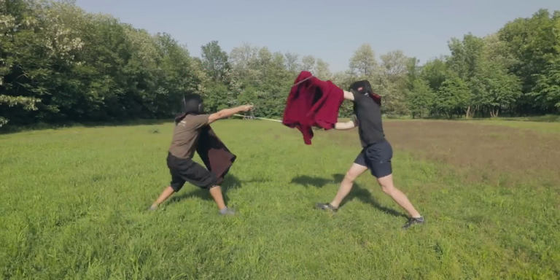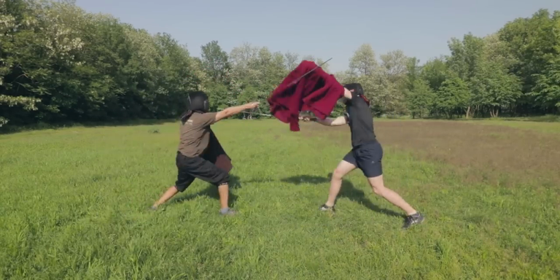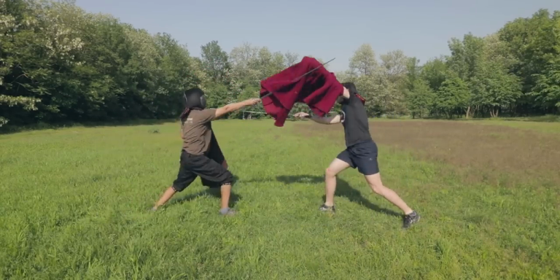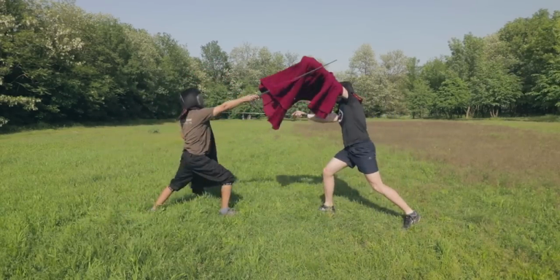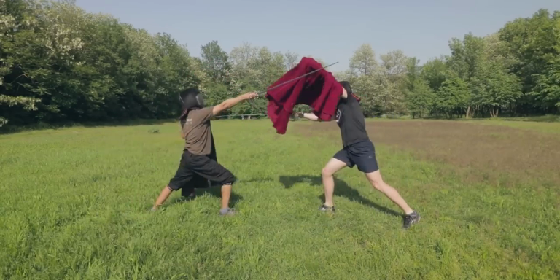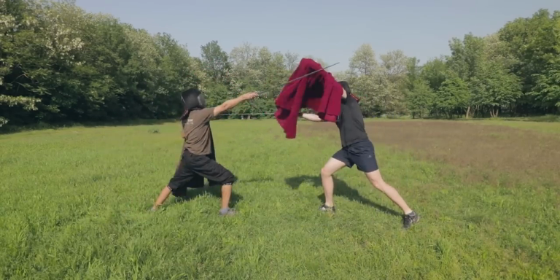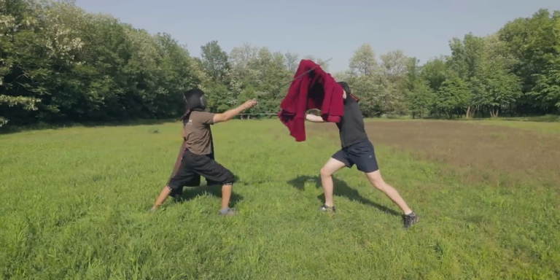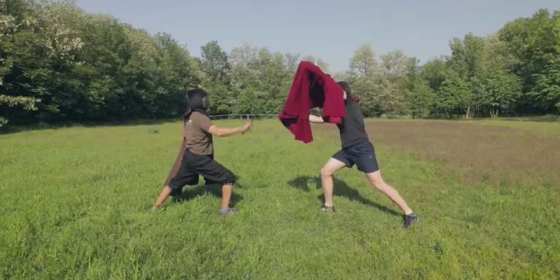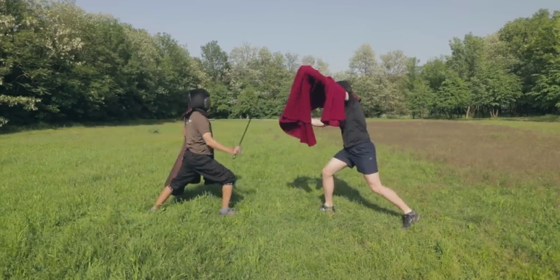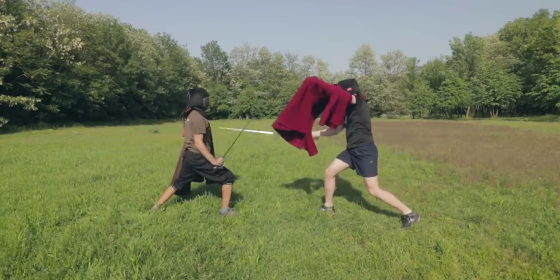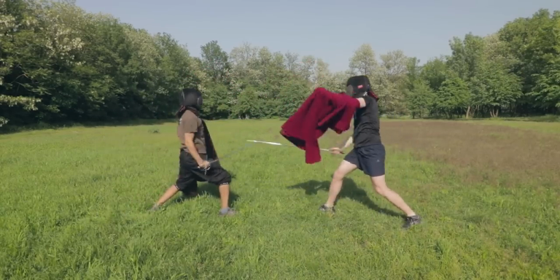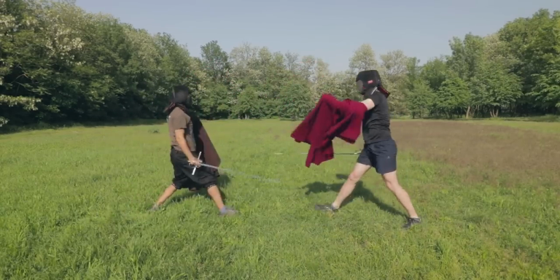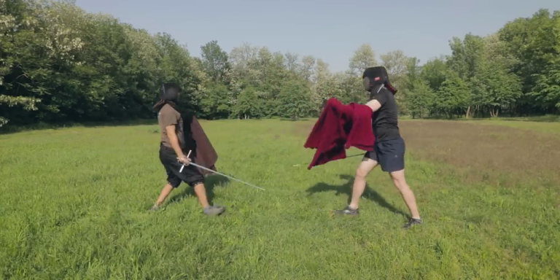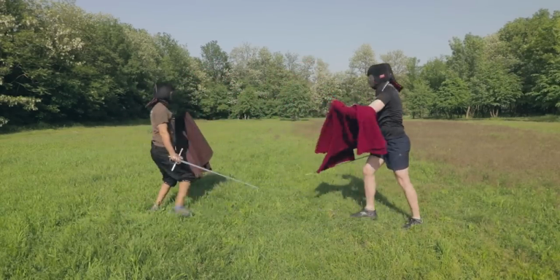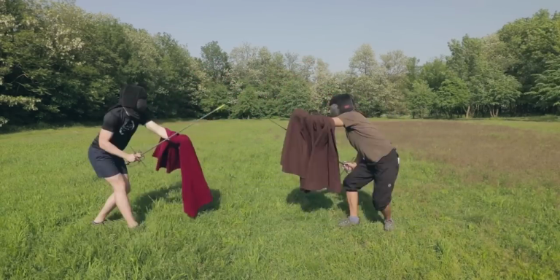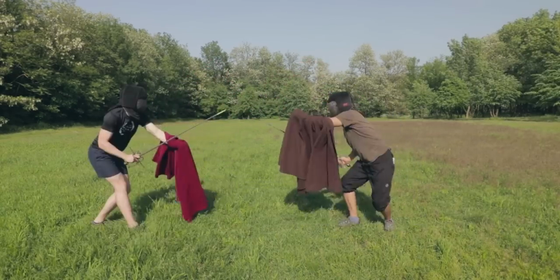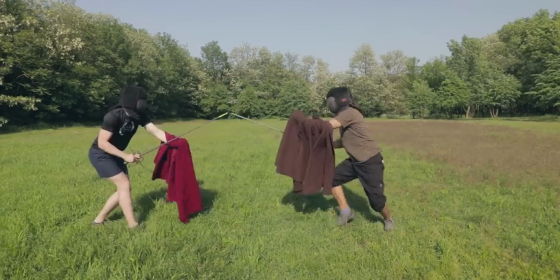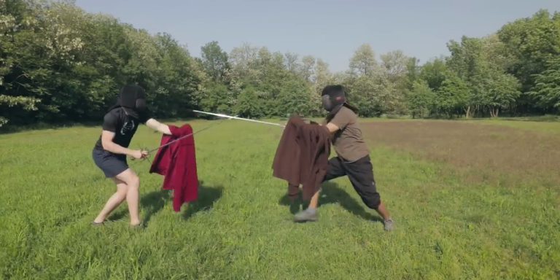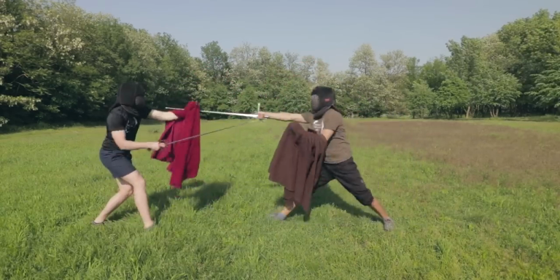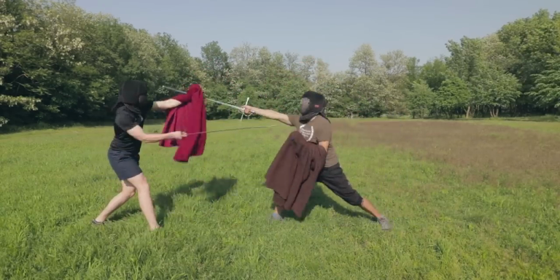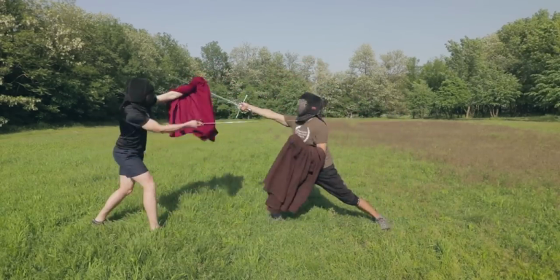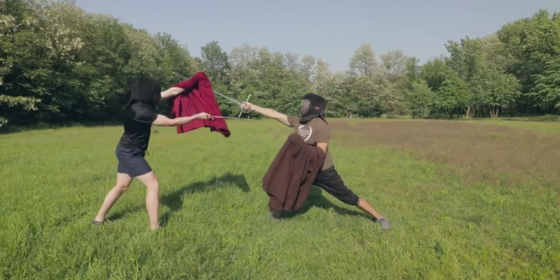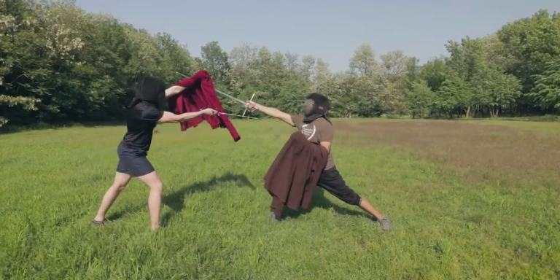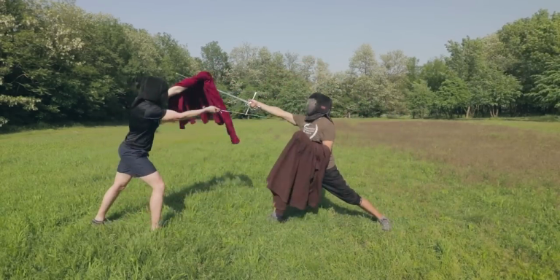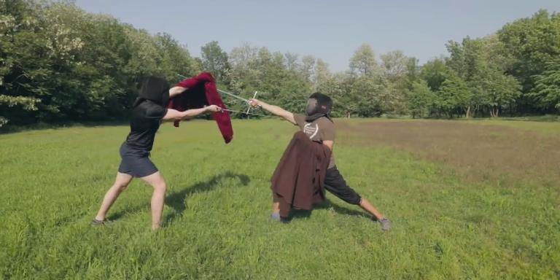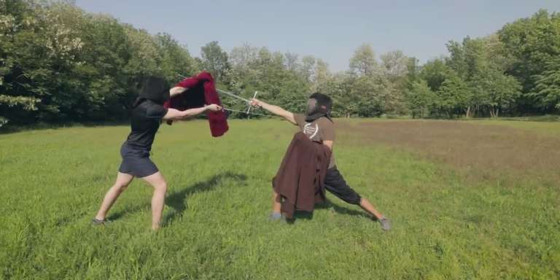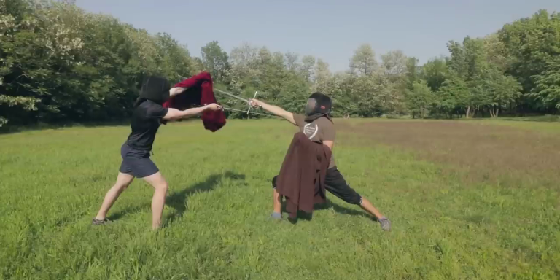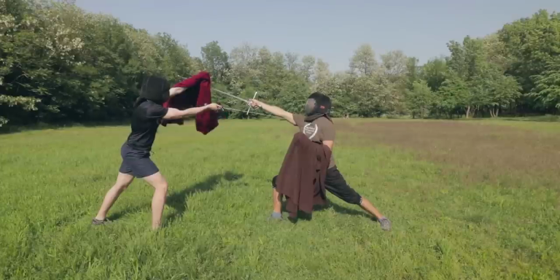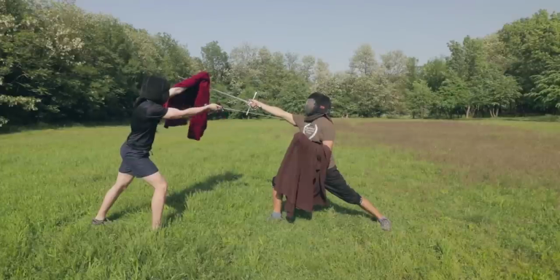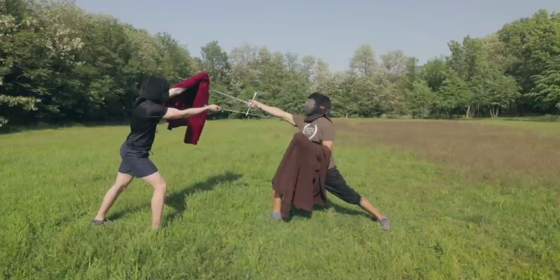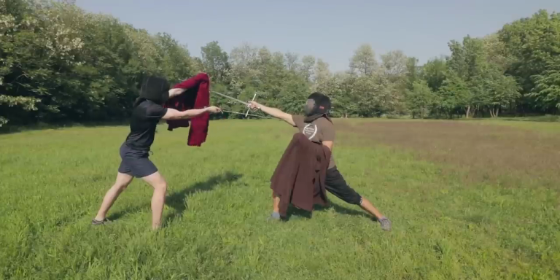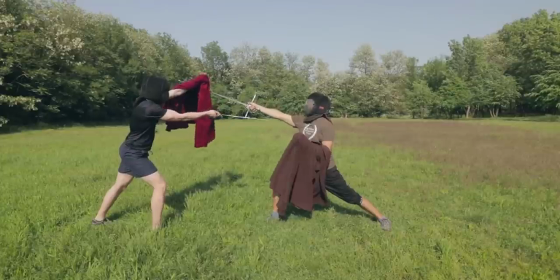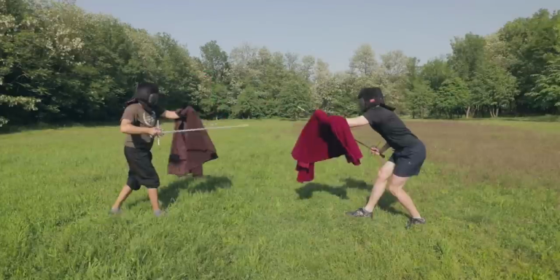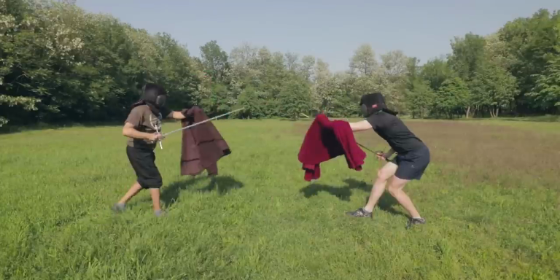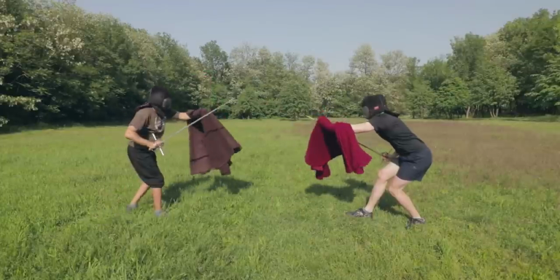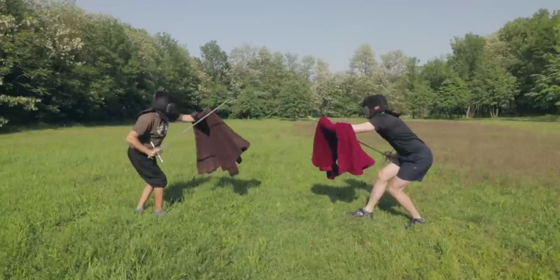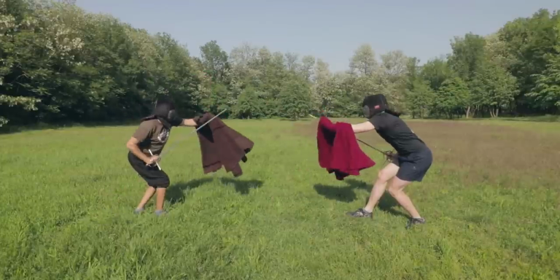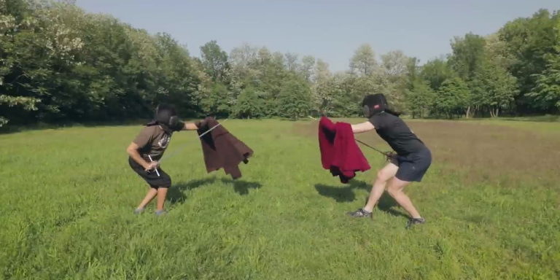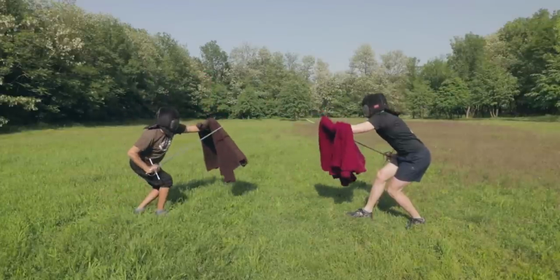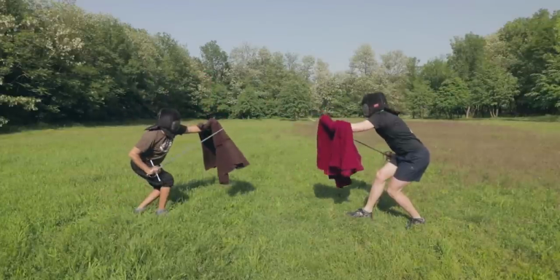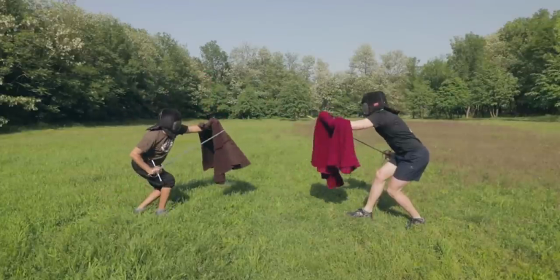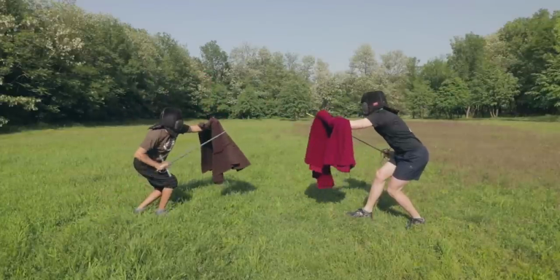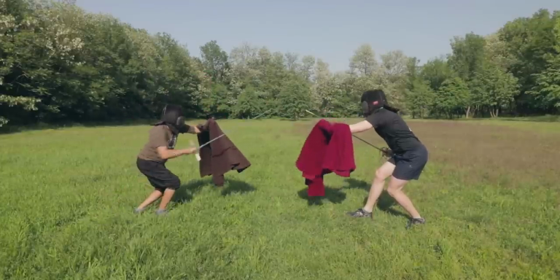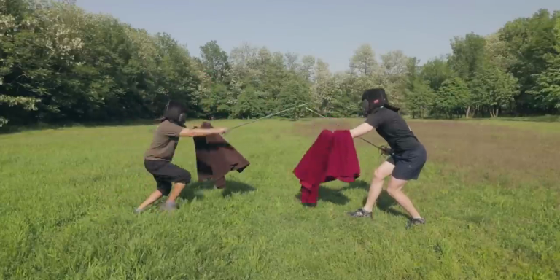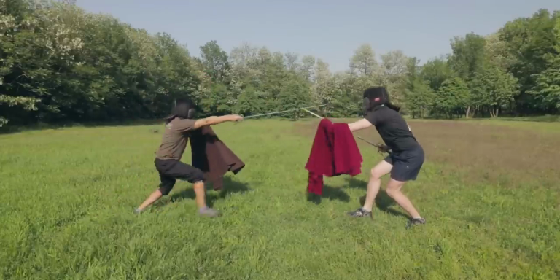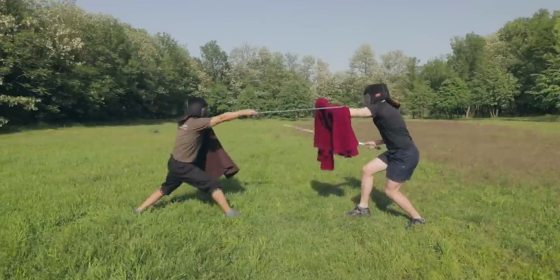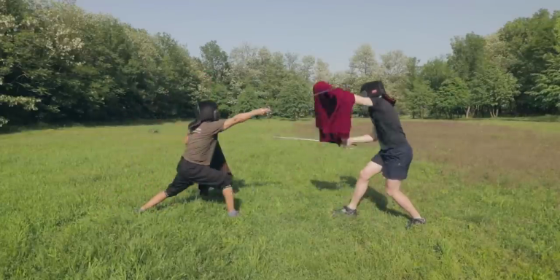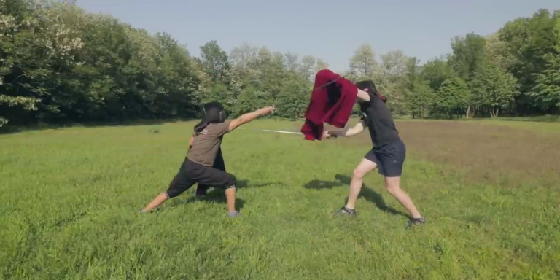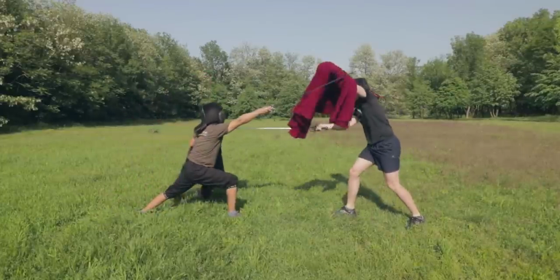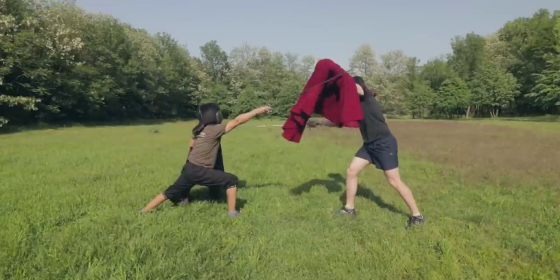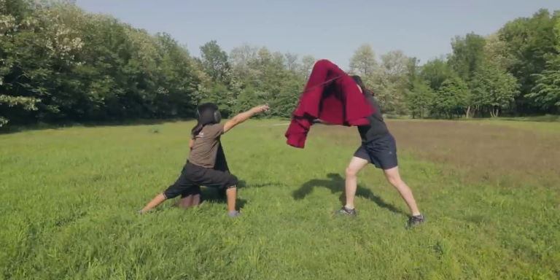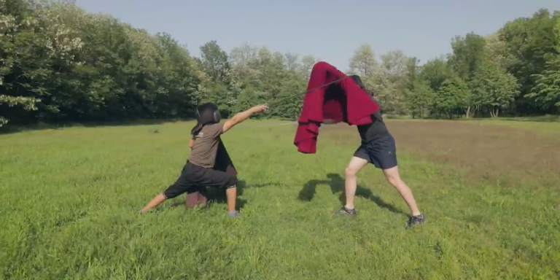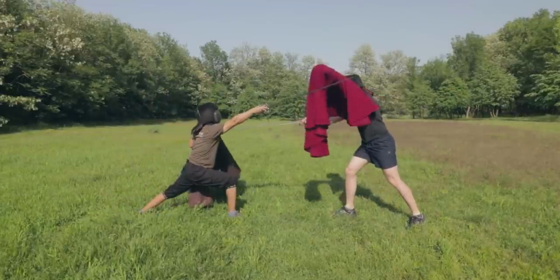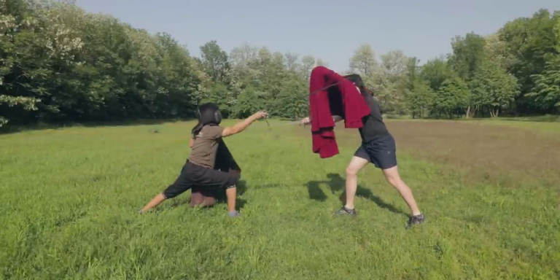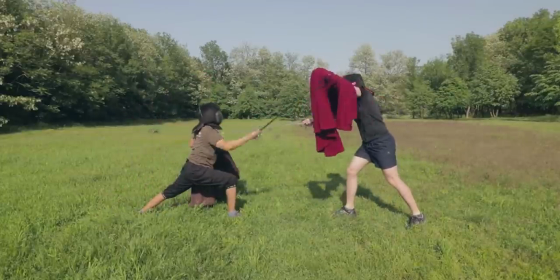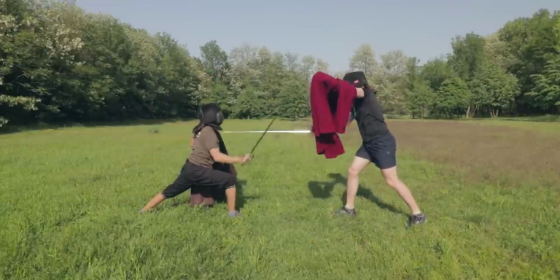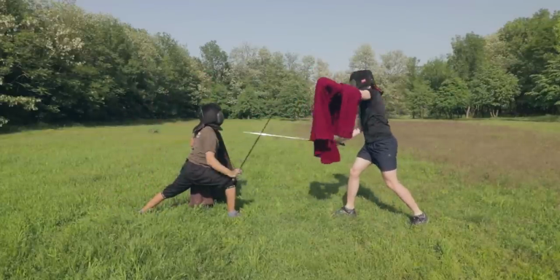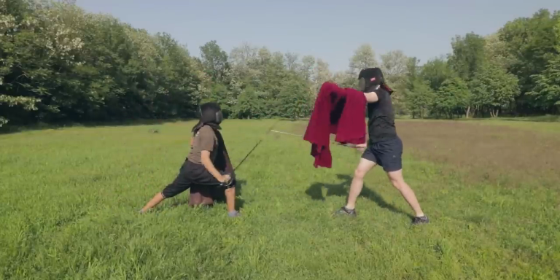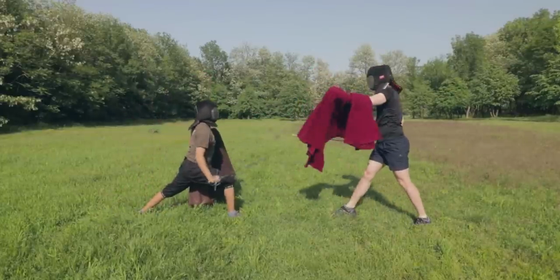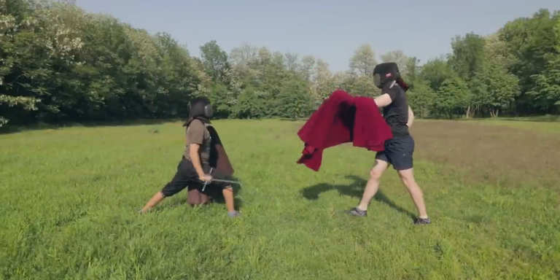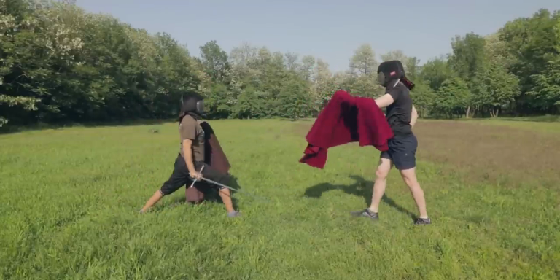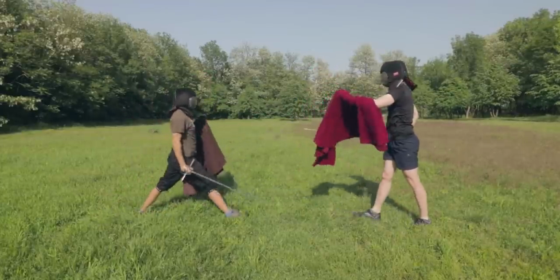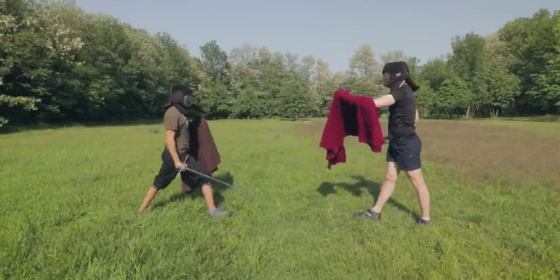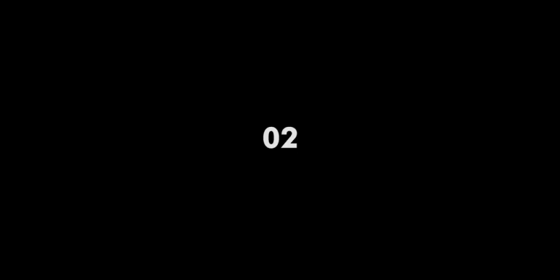There are not that many techniques described with a cape. The reason is simple: you can apply most of what you've learned with the solo rapier or rapier and dagger. Of course, you have to keep in mind a few additional principles.